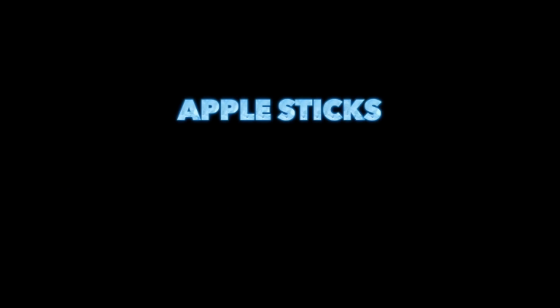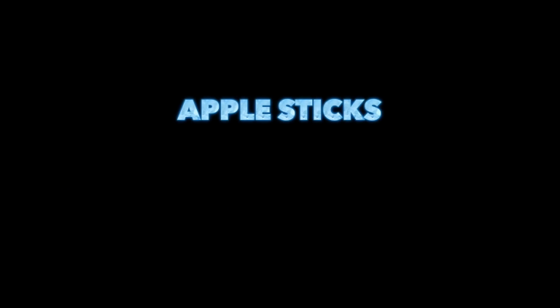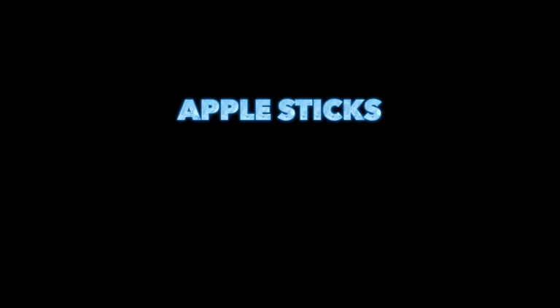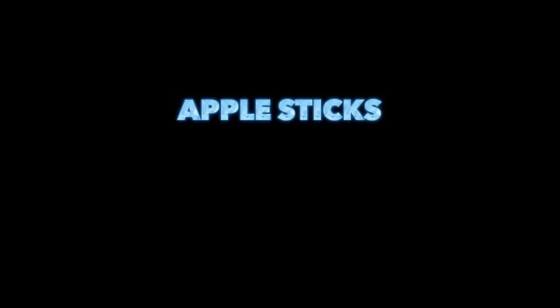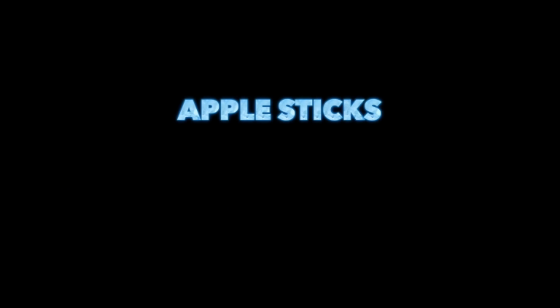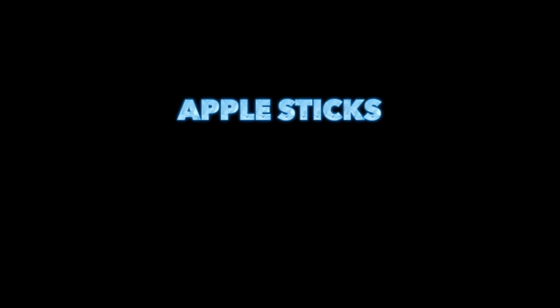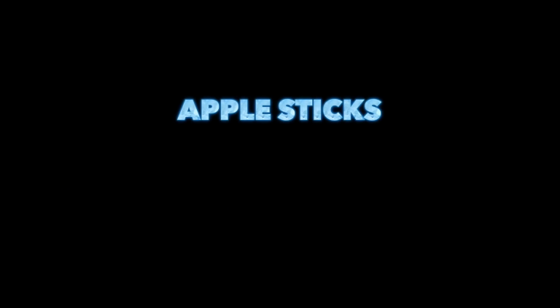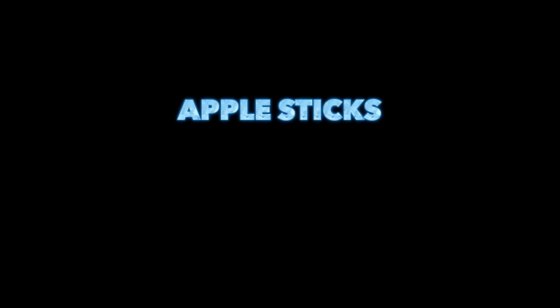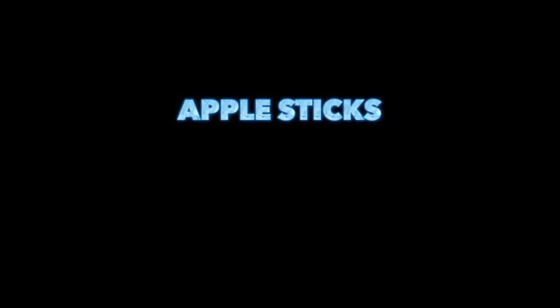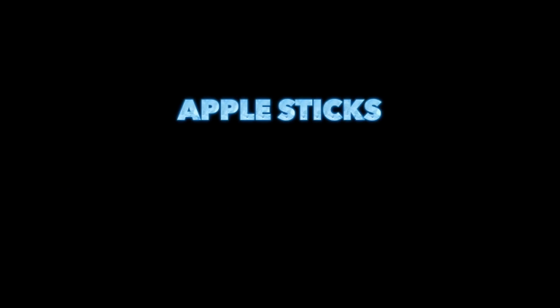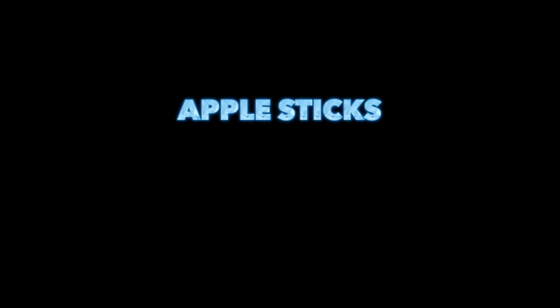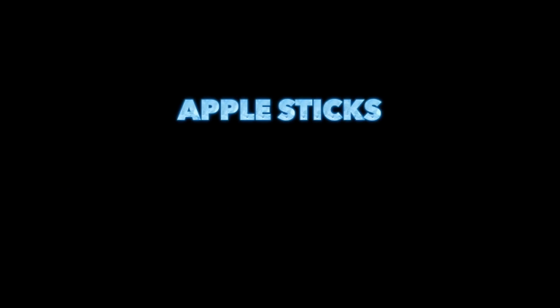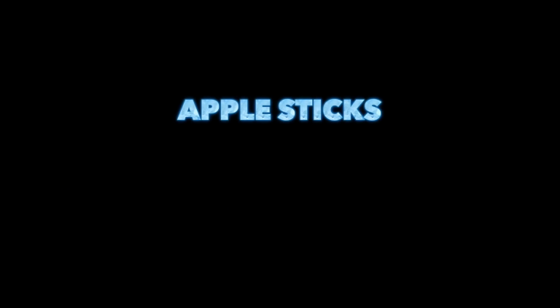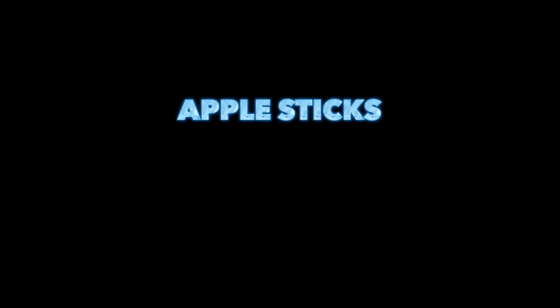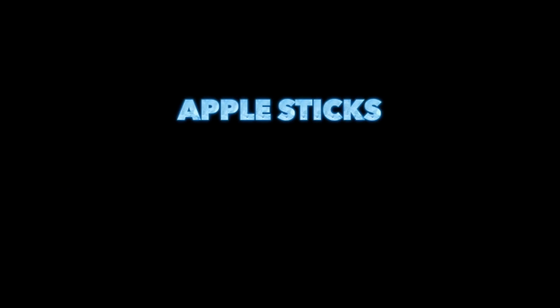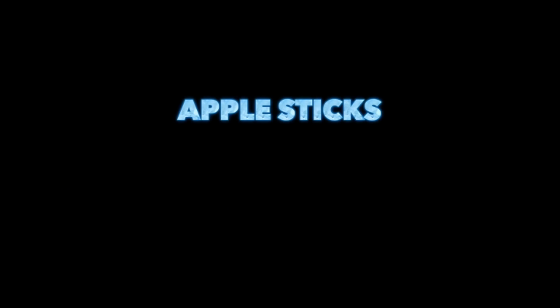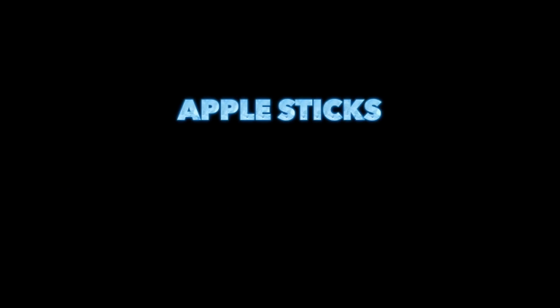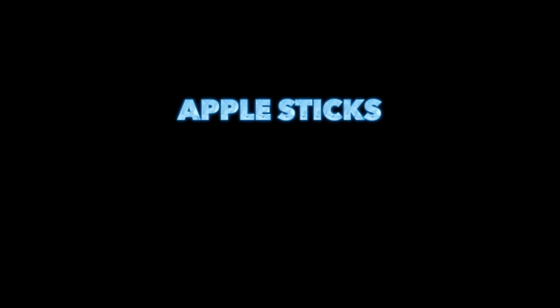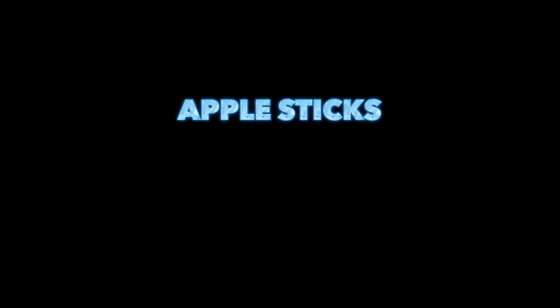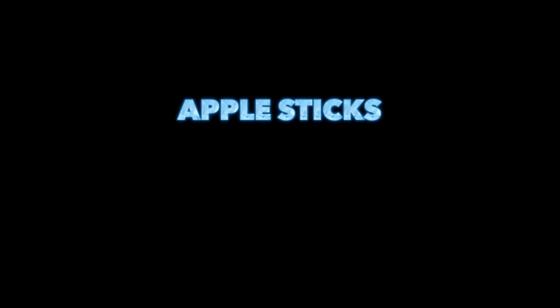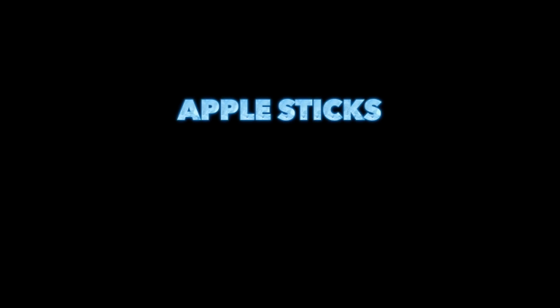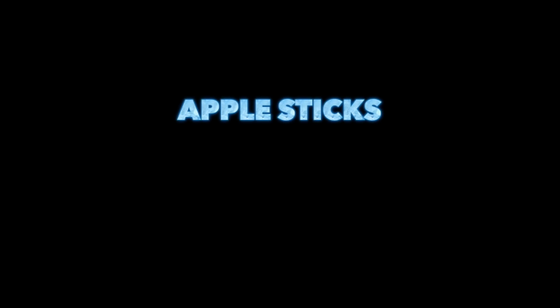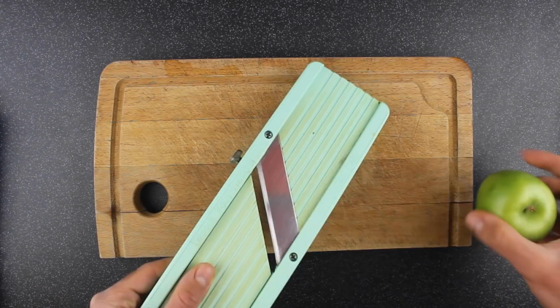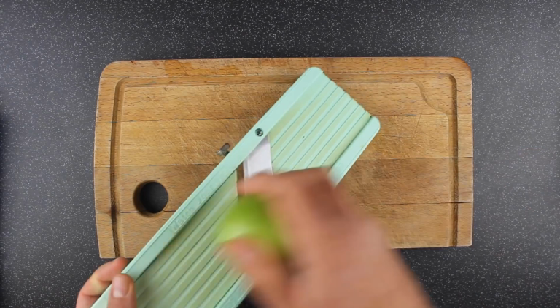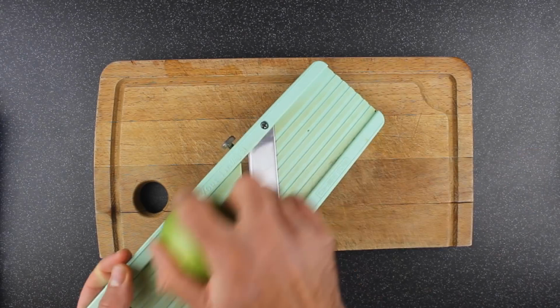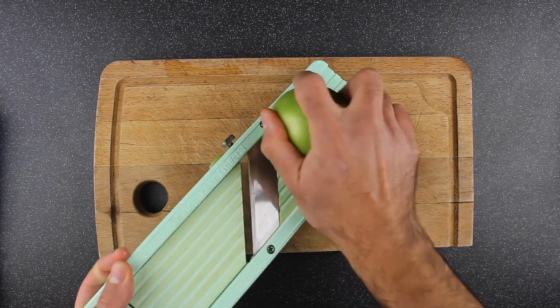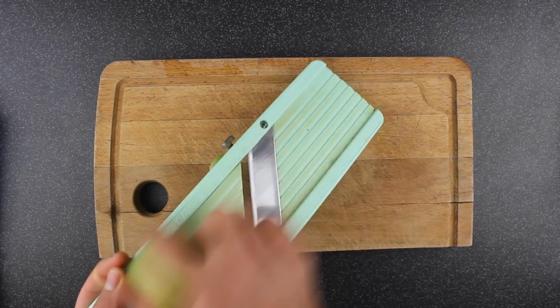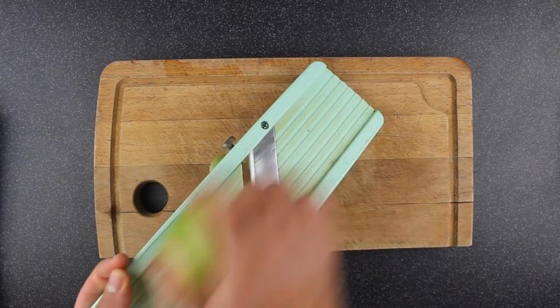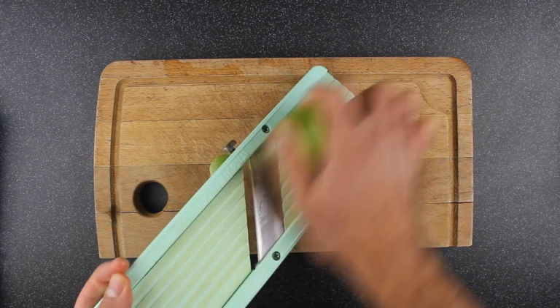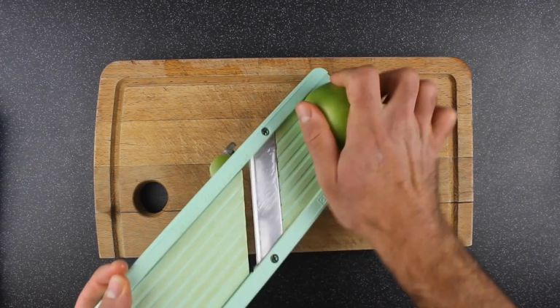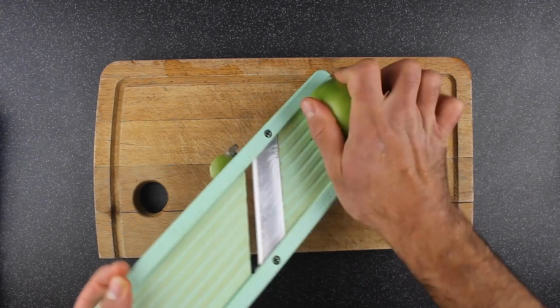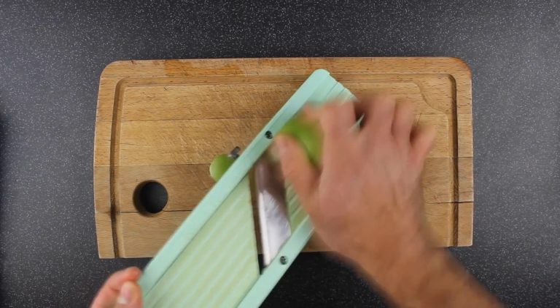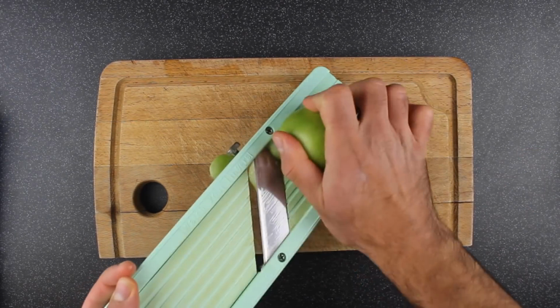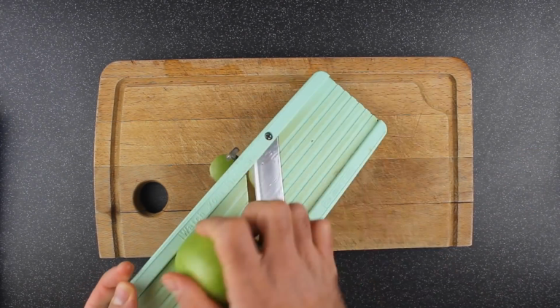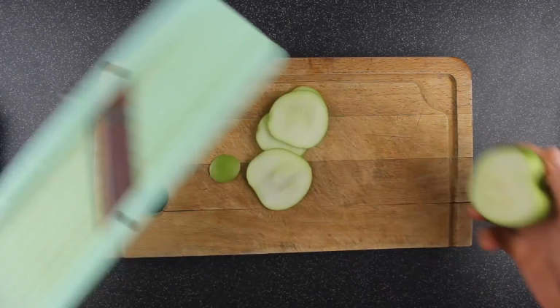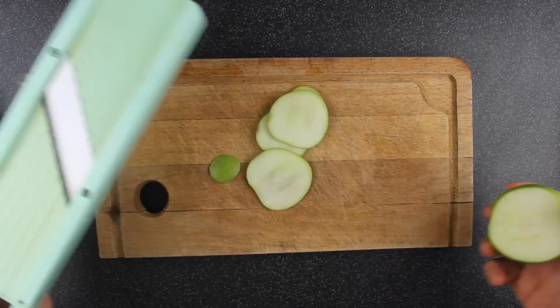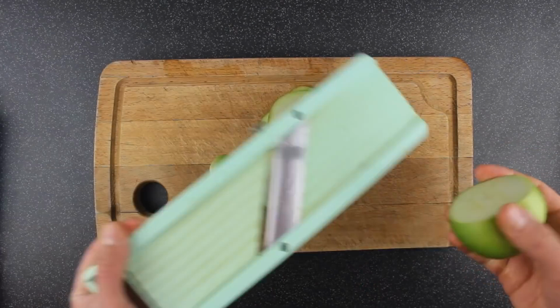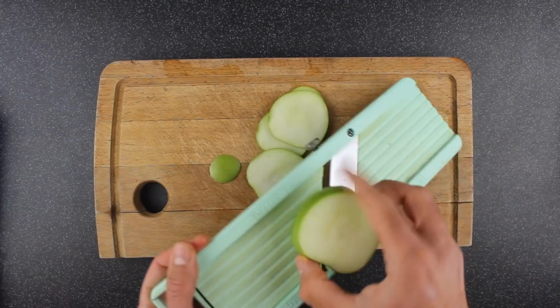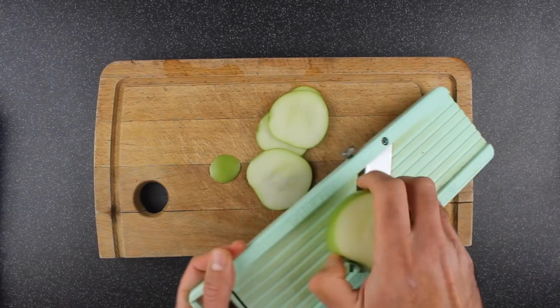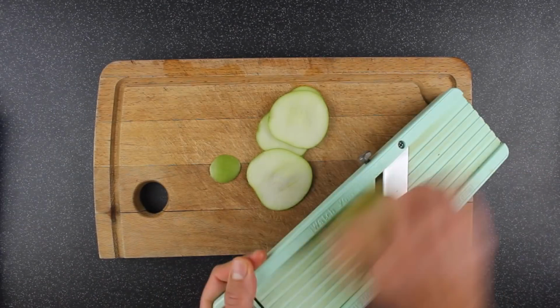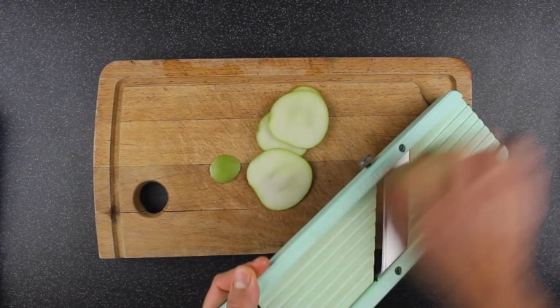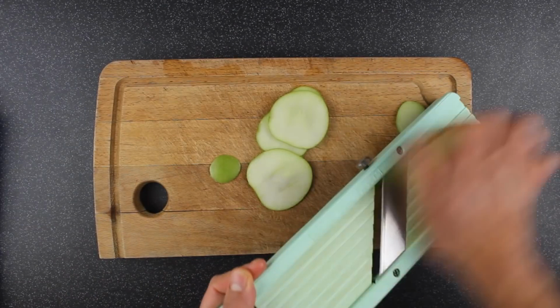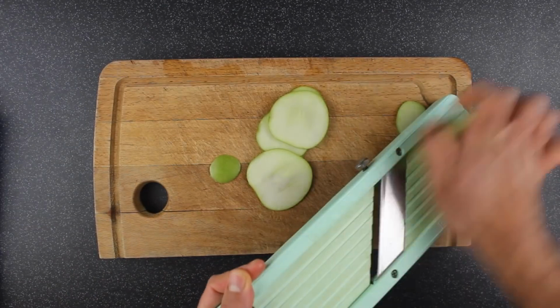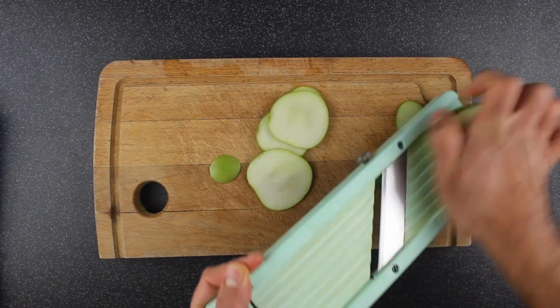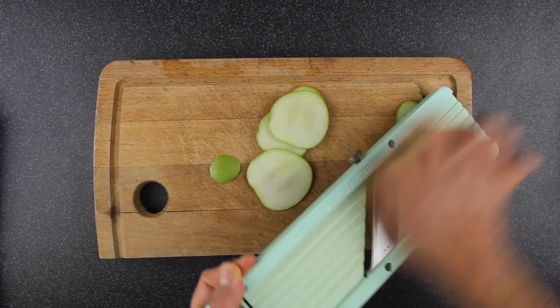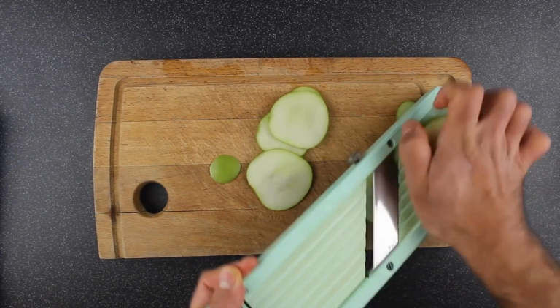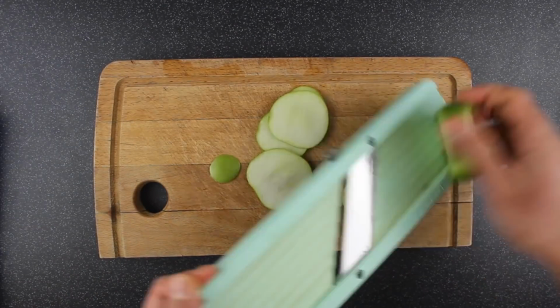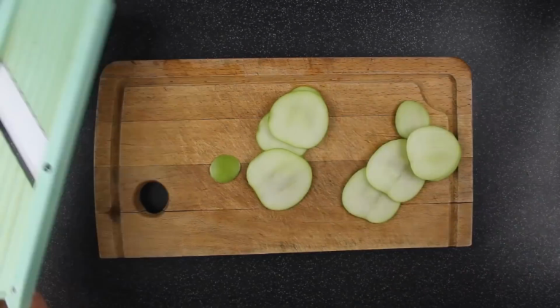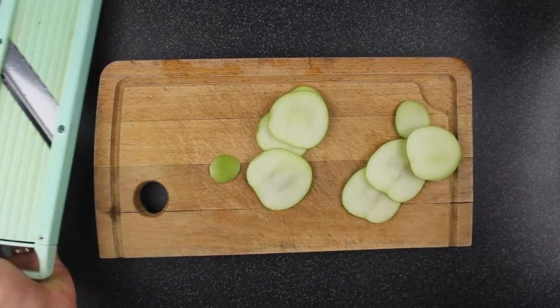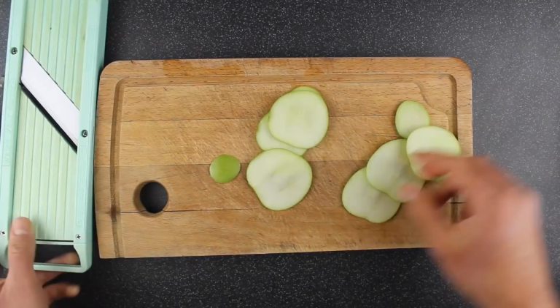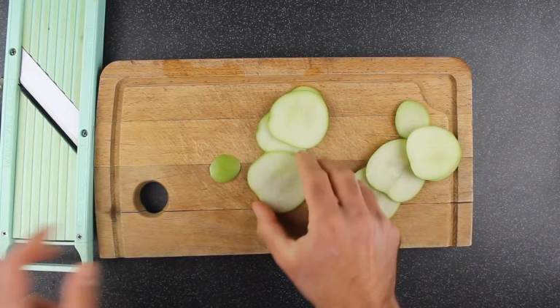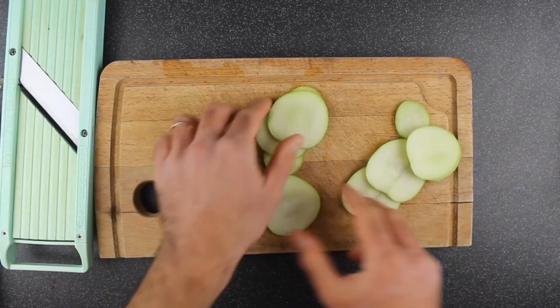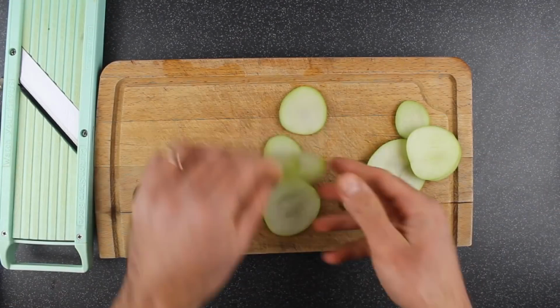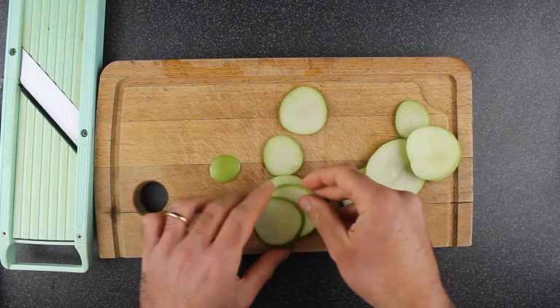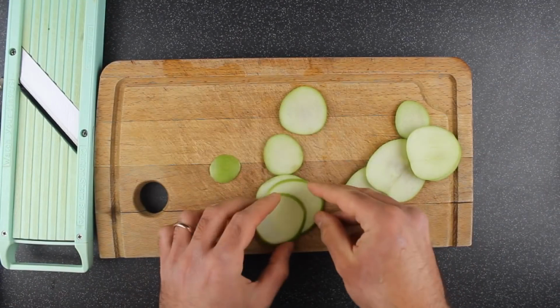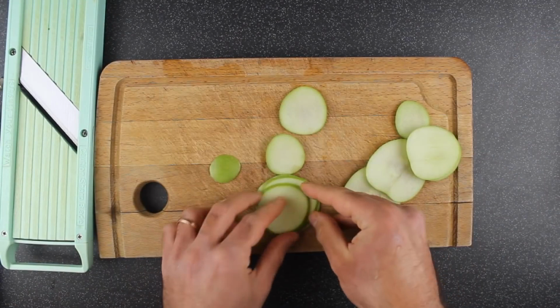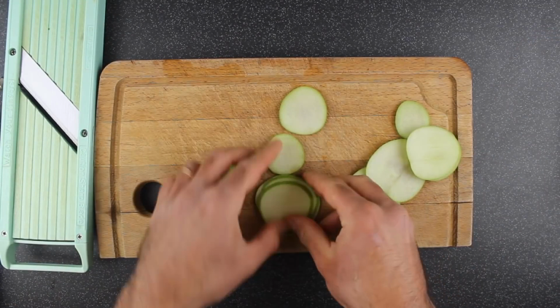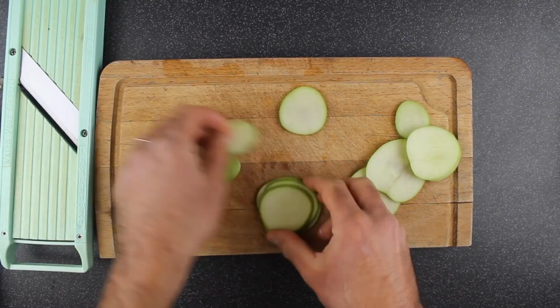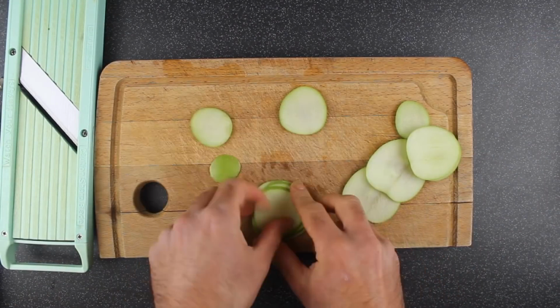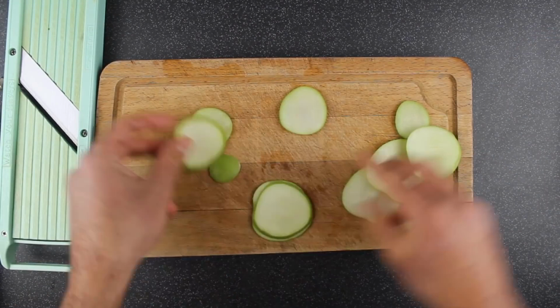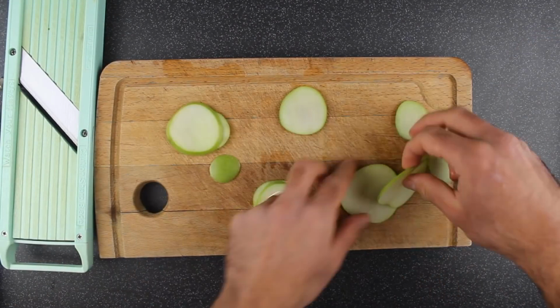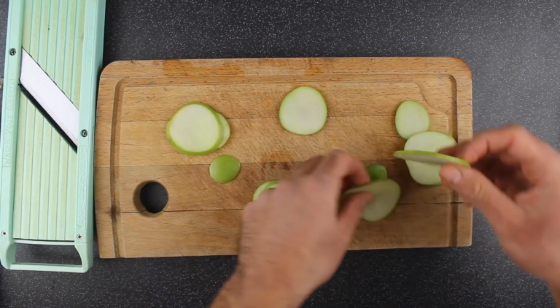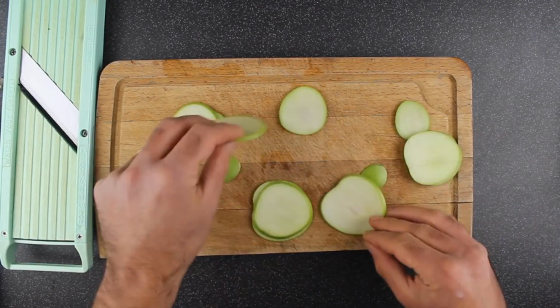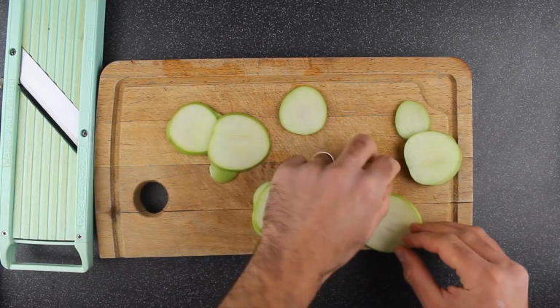Apple sticks — just get a beautiful Granny Smith apple, slice it with a mandolin, and then cut your sticks.